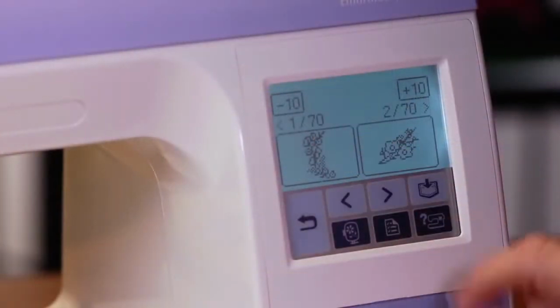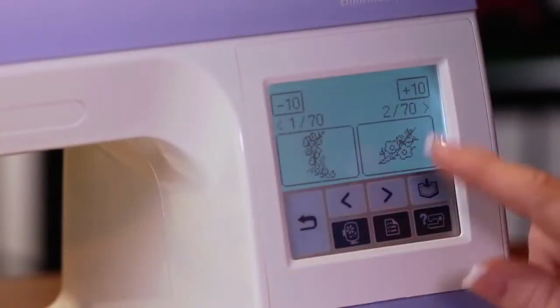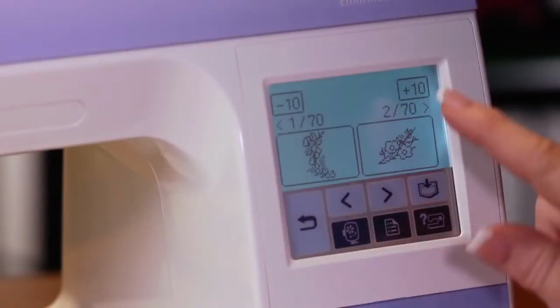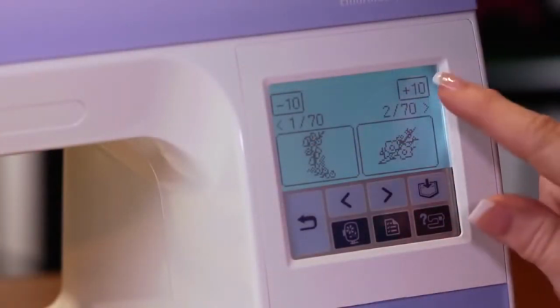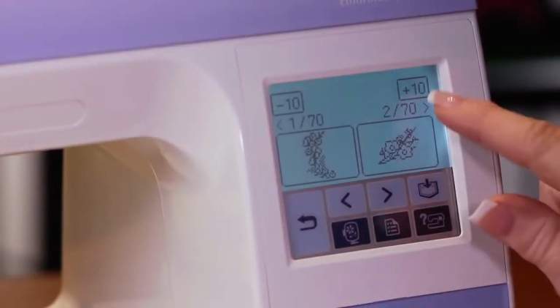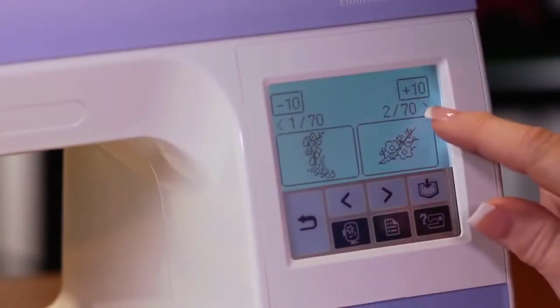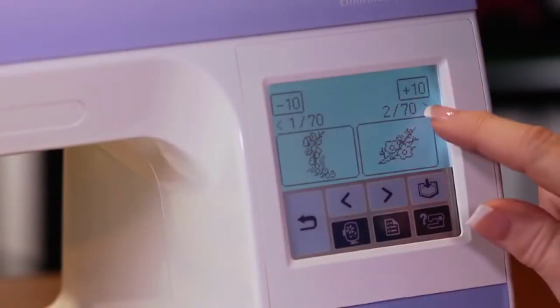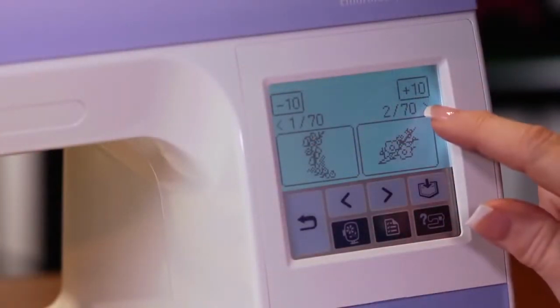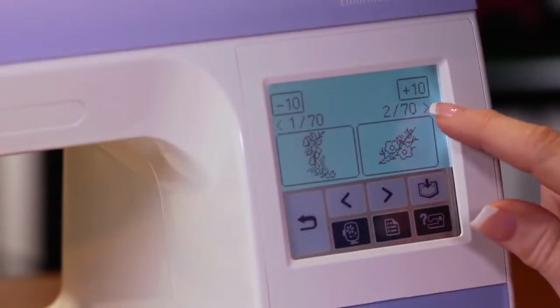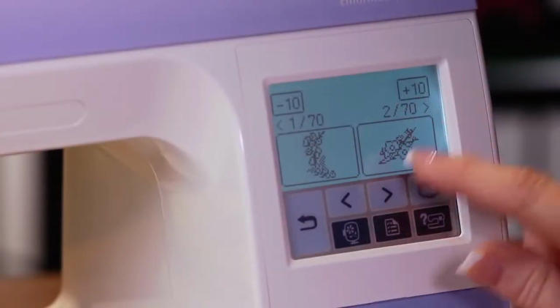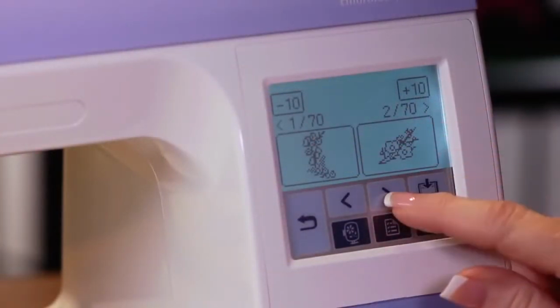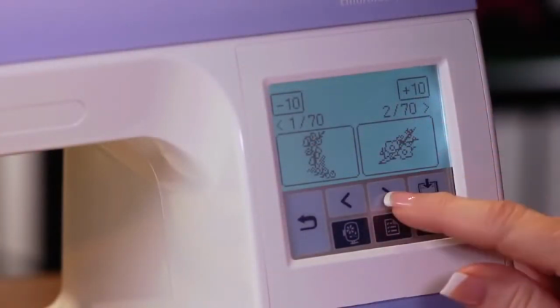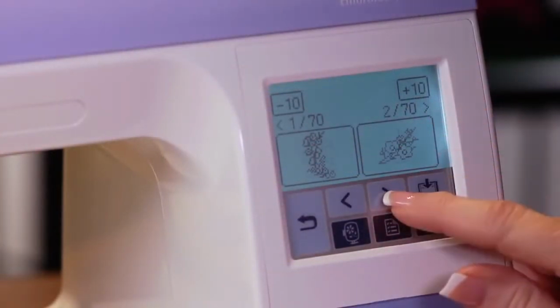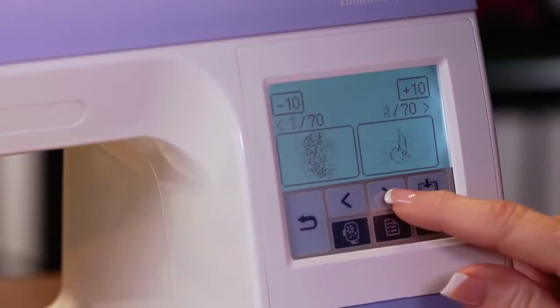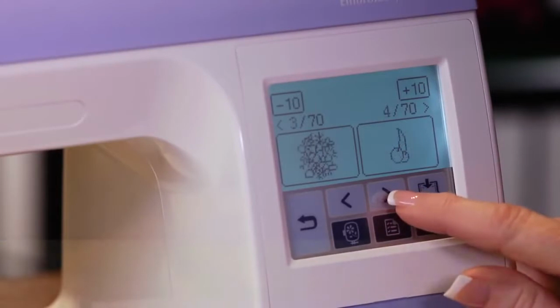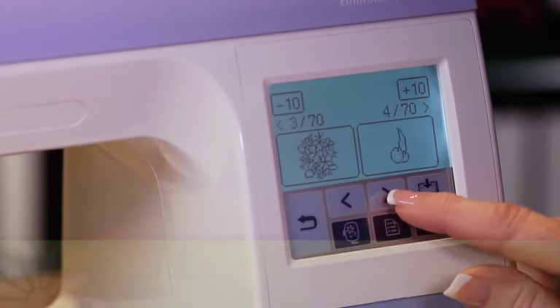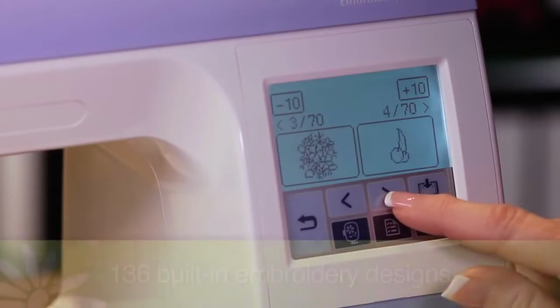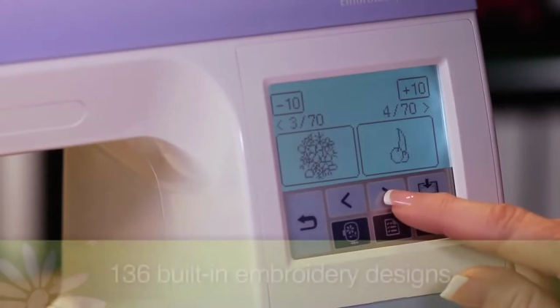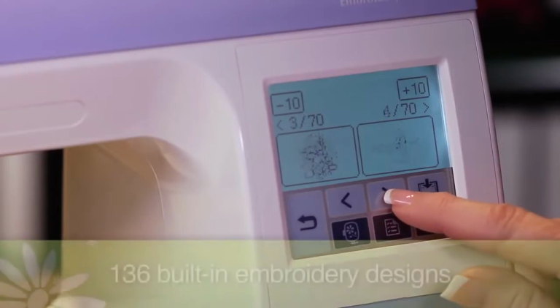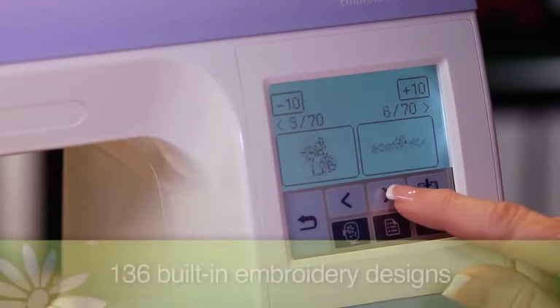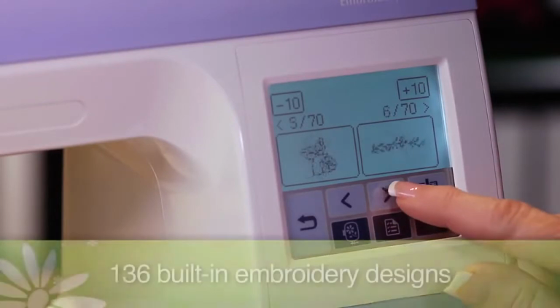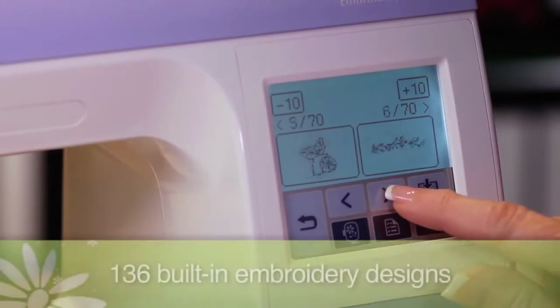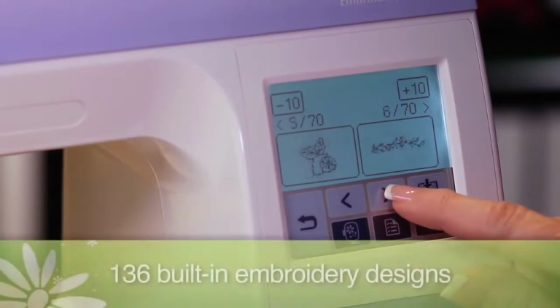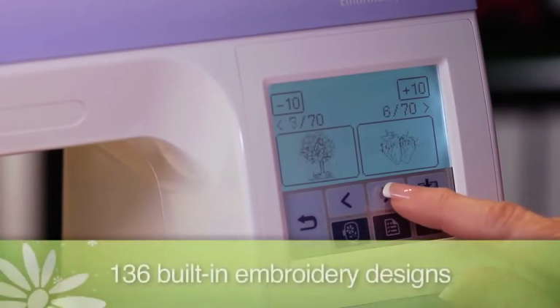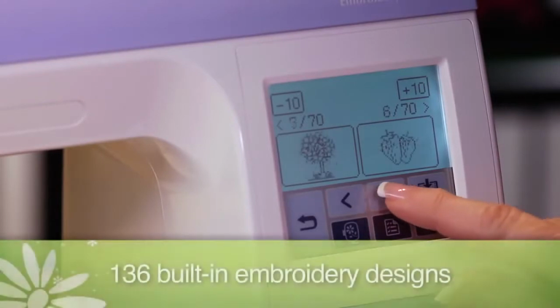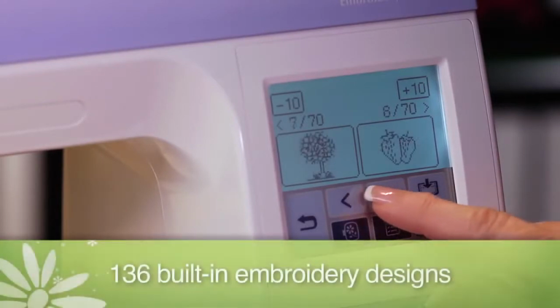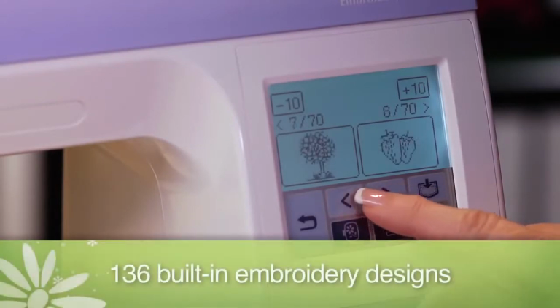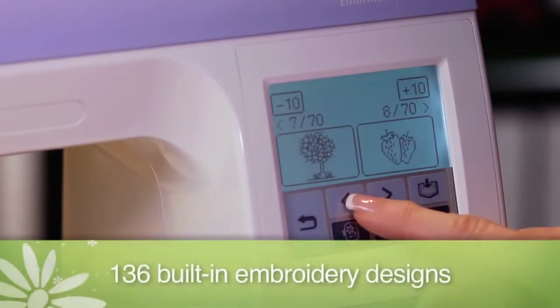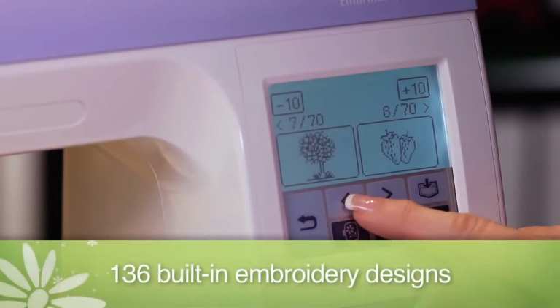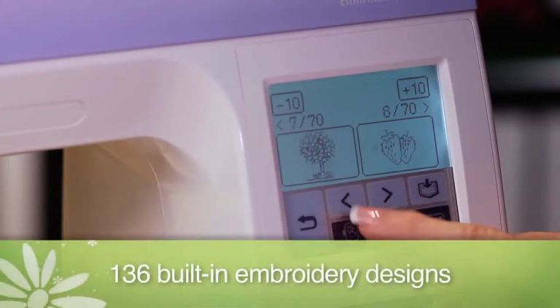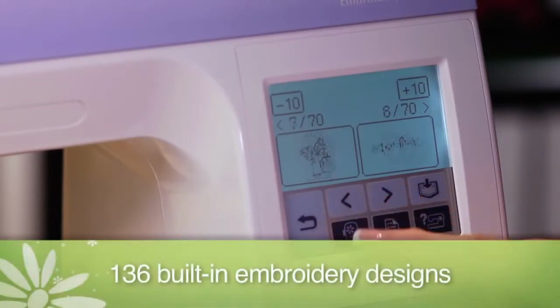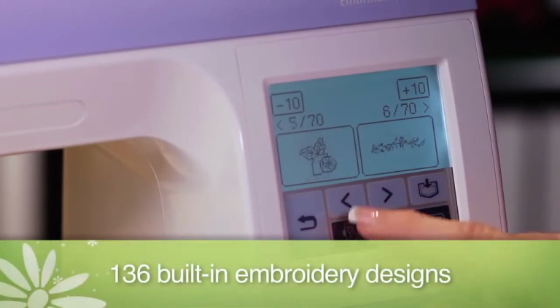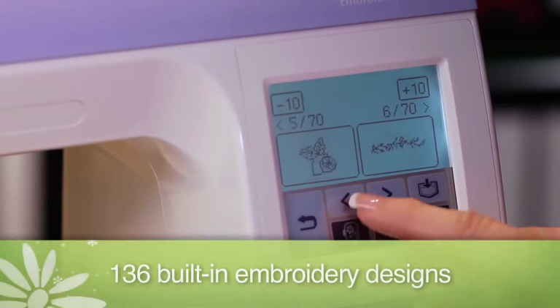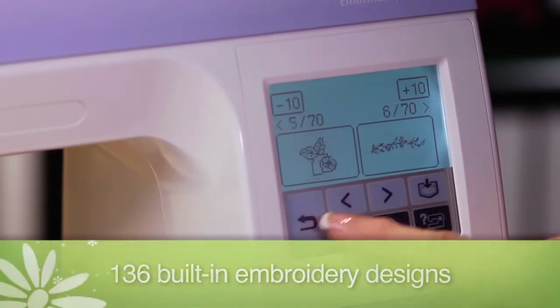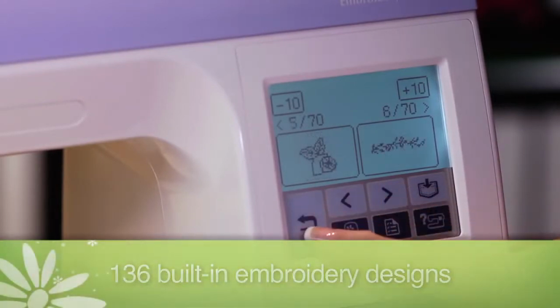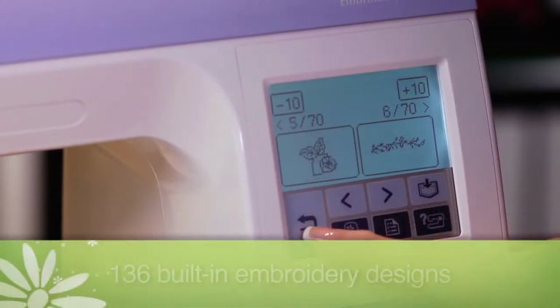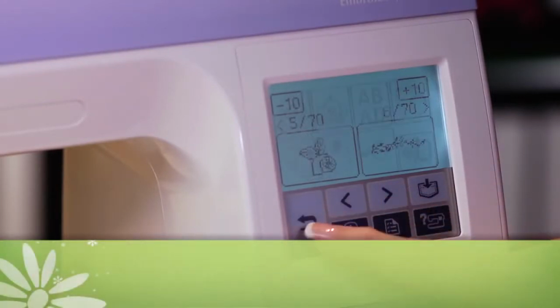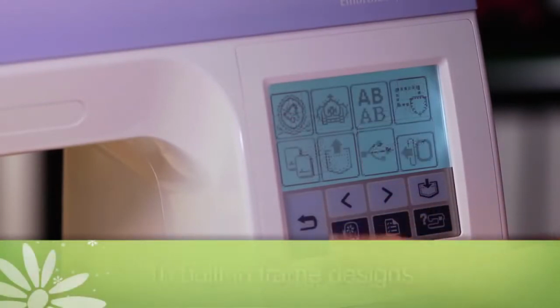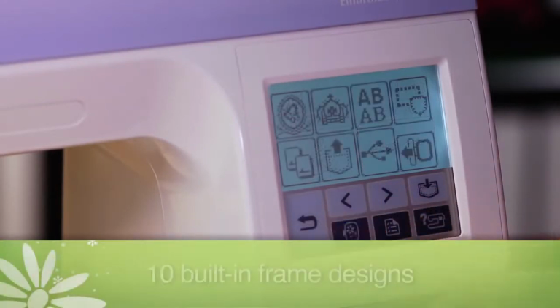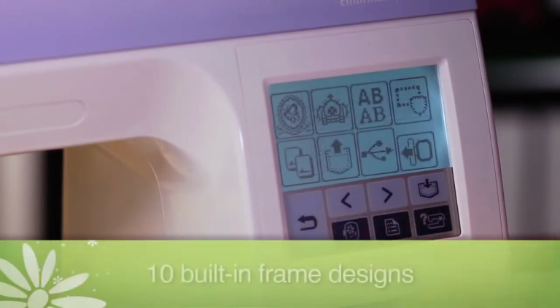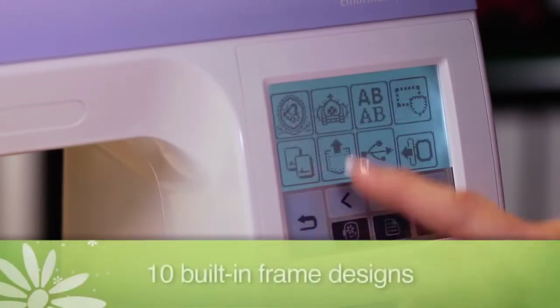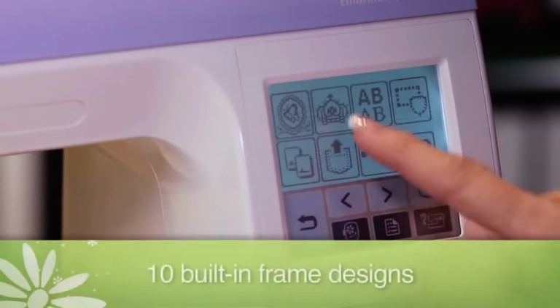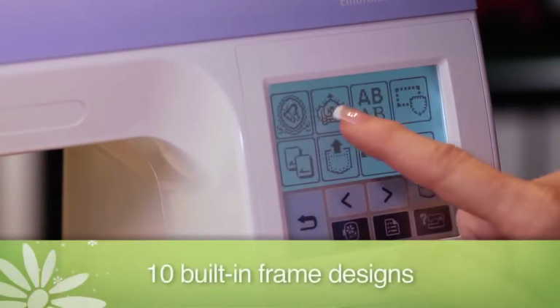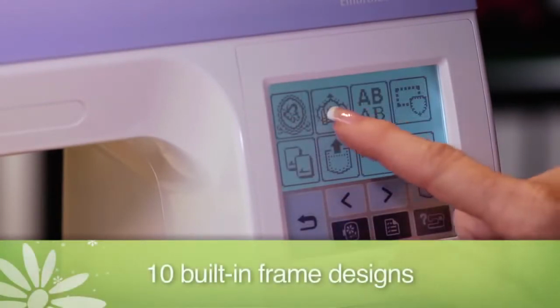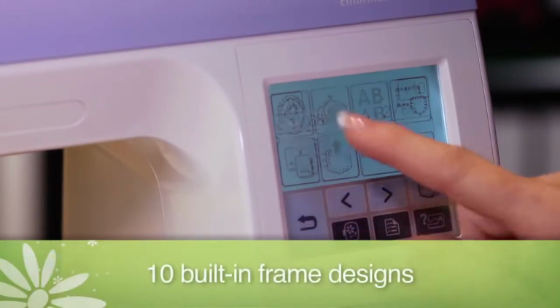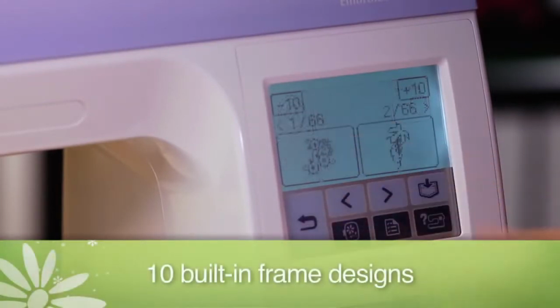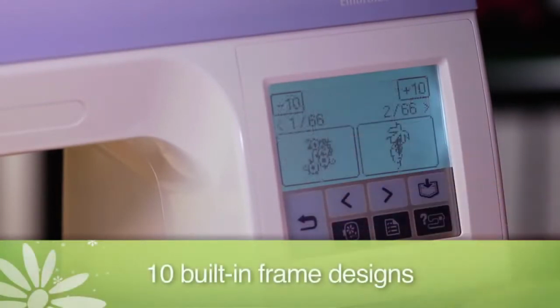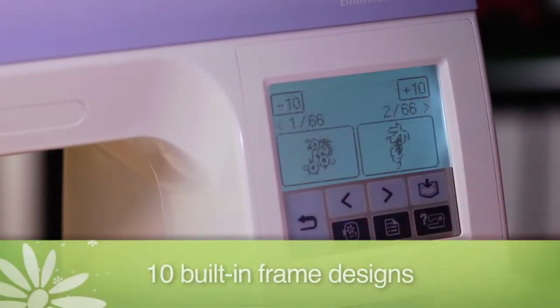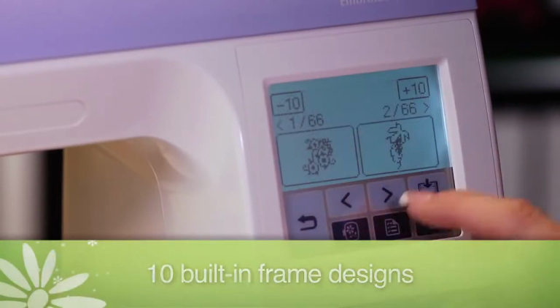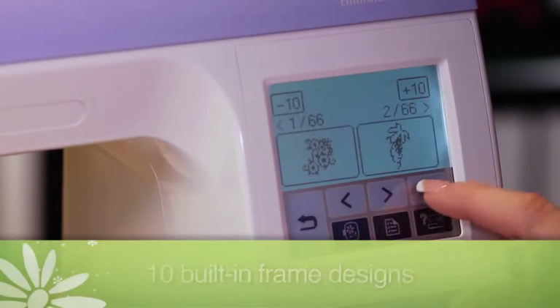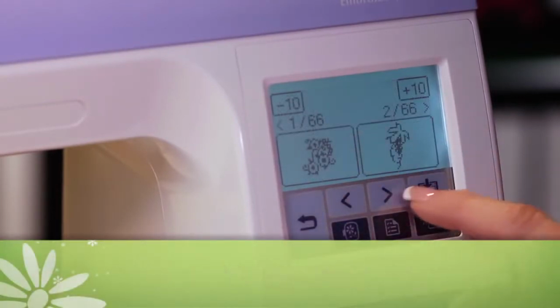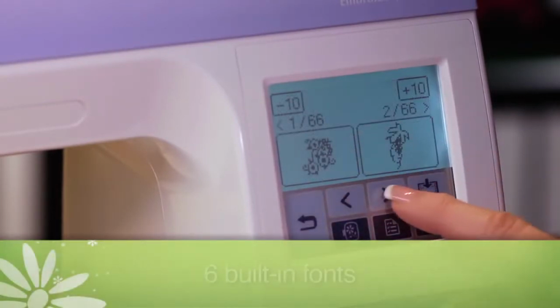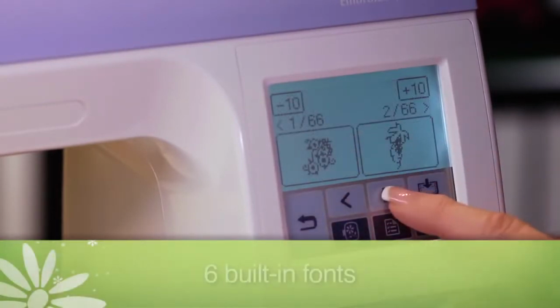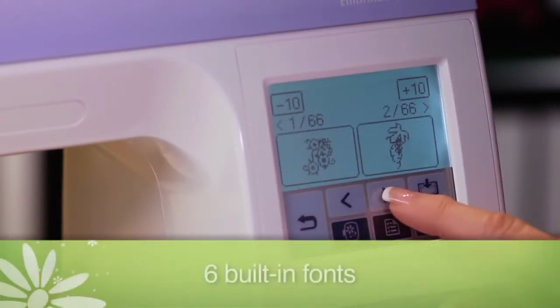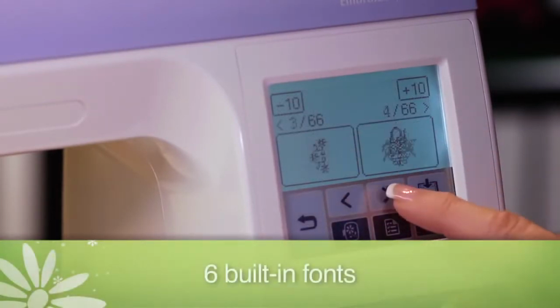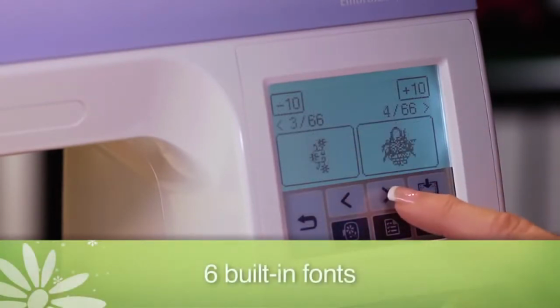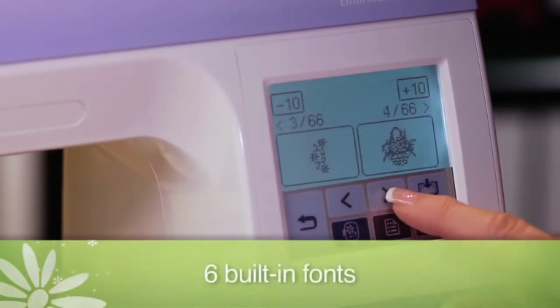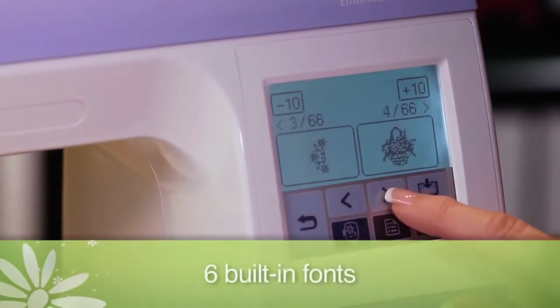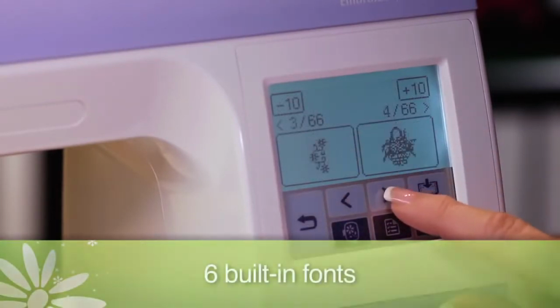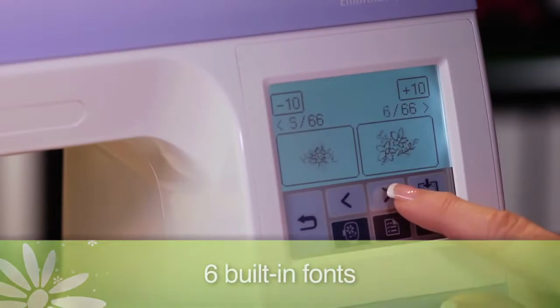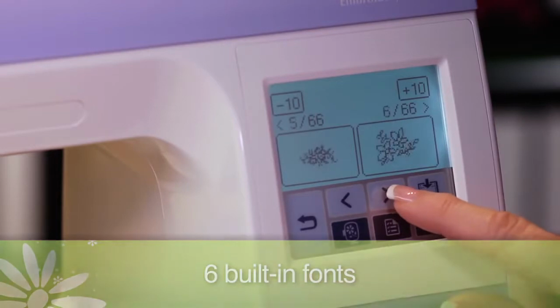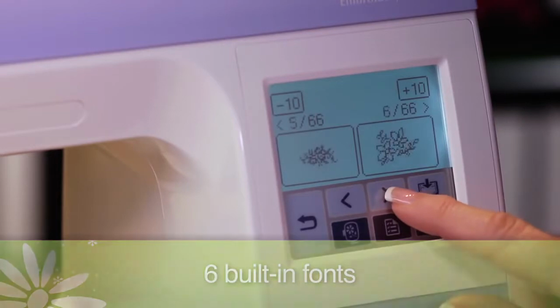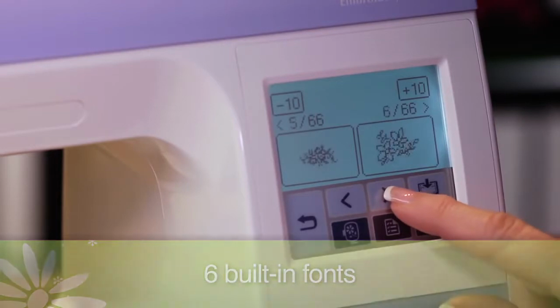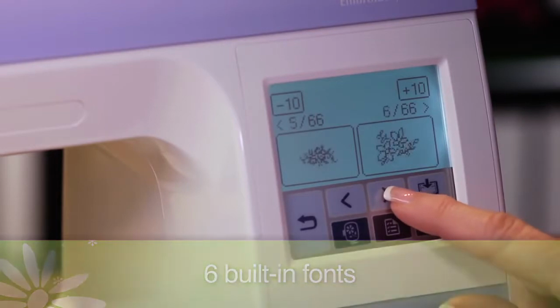And you'll want to get expressive when you see the machine's assortment of 136 built-in embroidery designs, 10 built-in frame designs, and 6 built-in fonts.